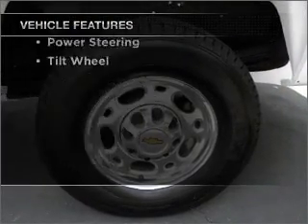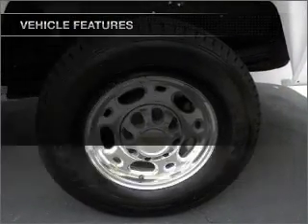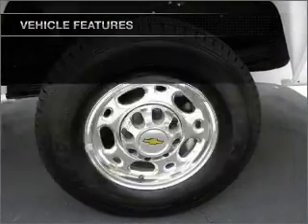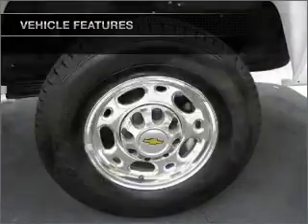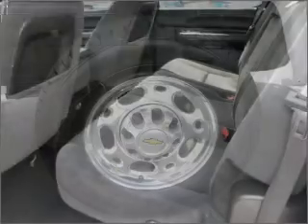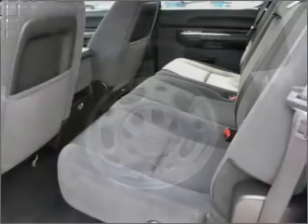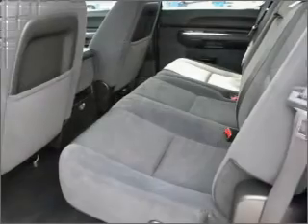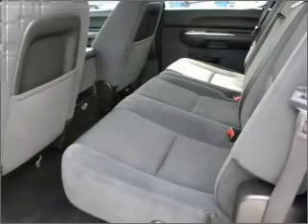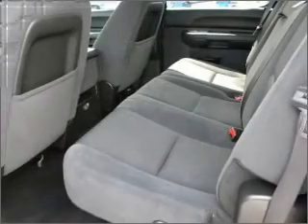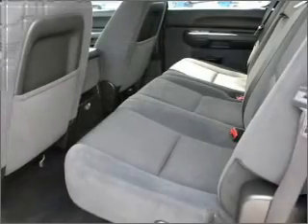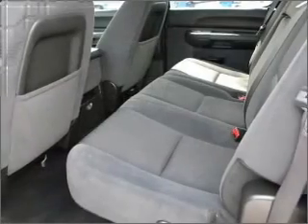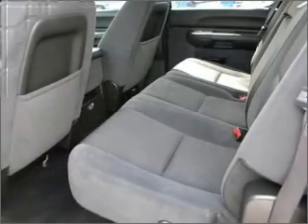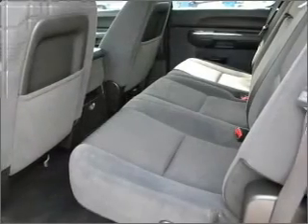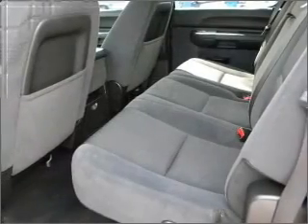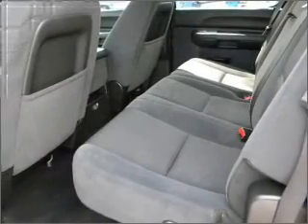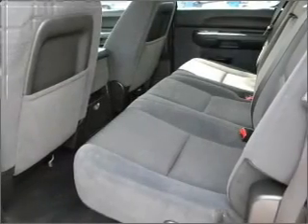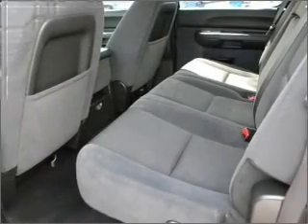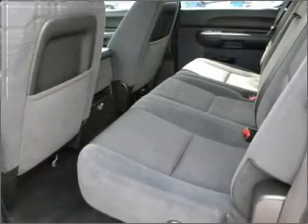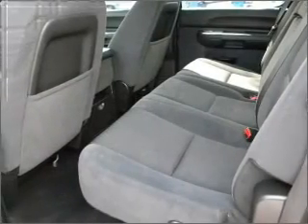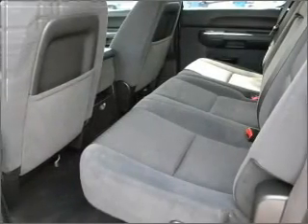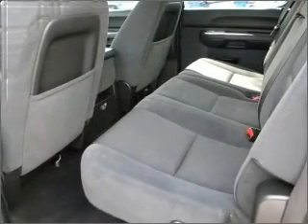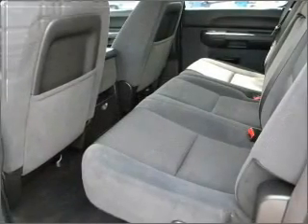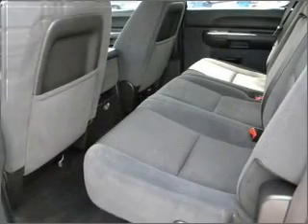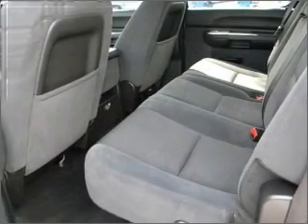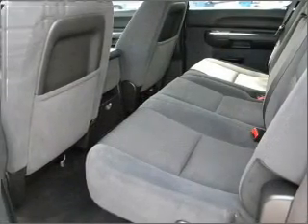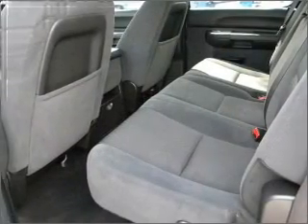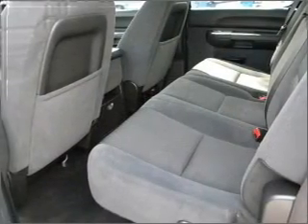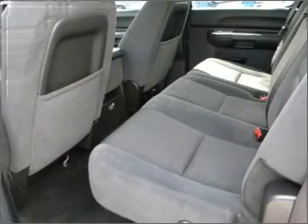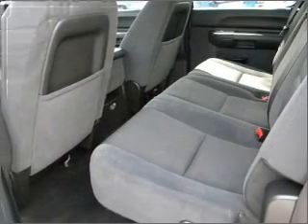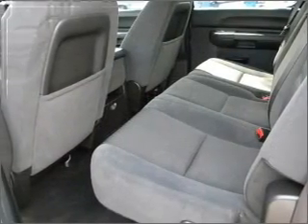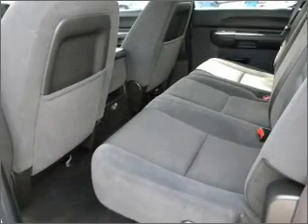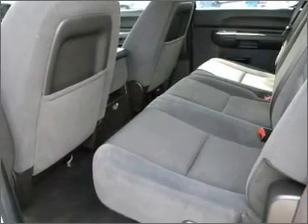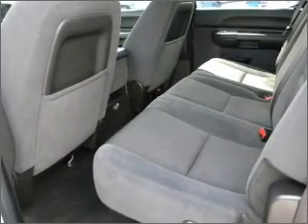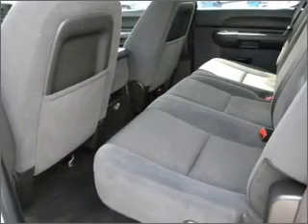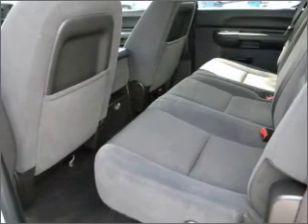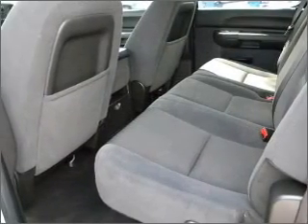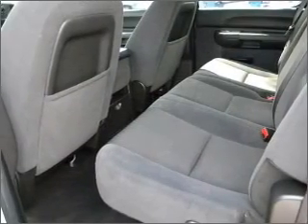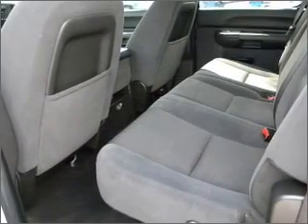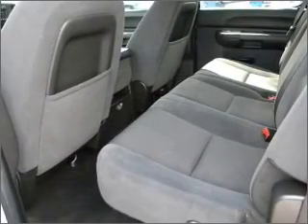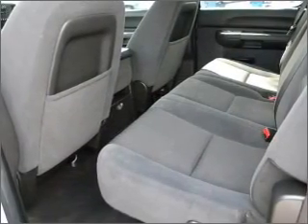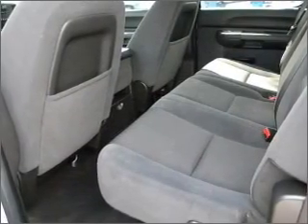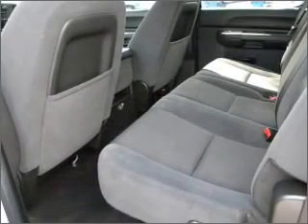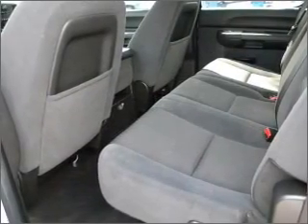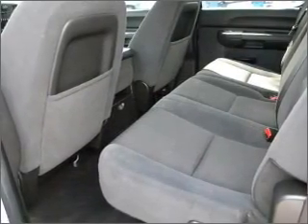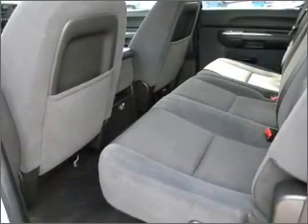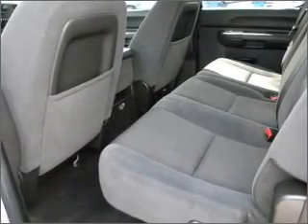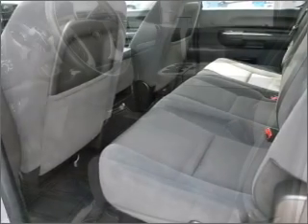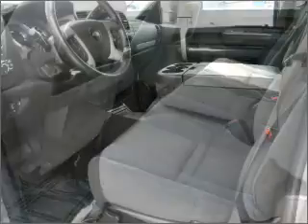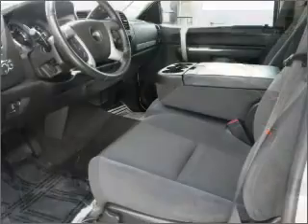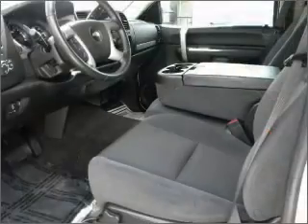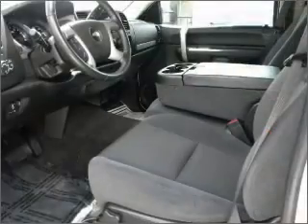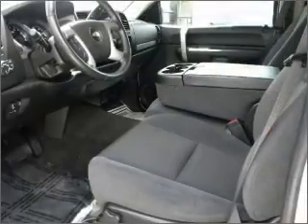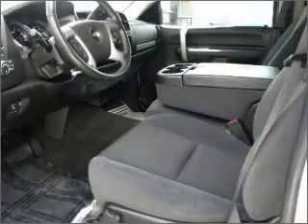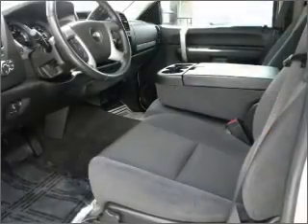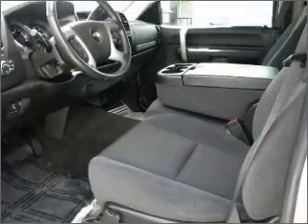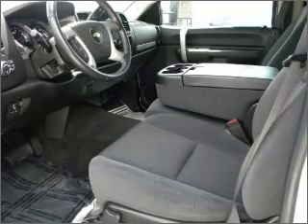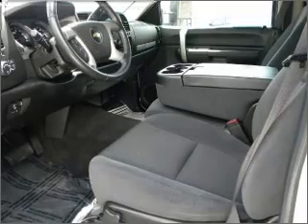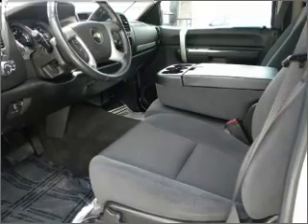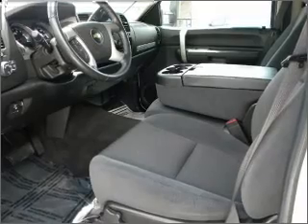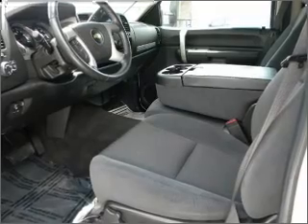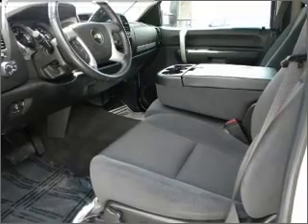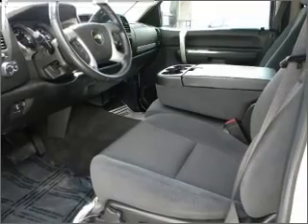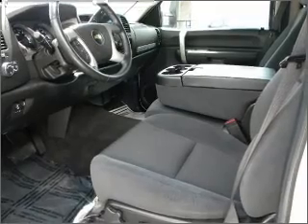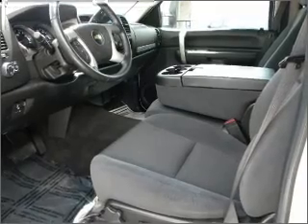power door locks, power windows, power steering, cruise control, AM-FM stereo, and an adjustable tilt steering wheel.